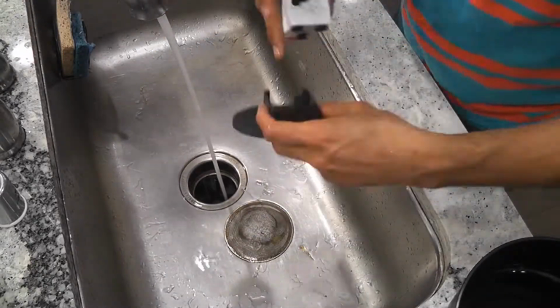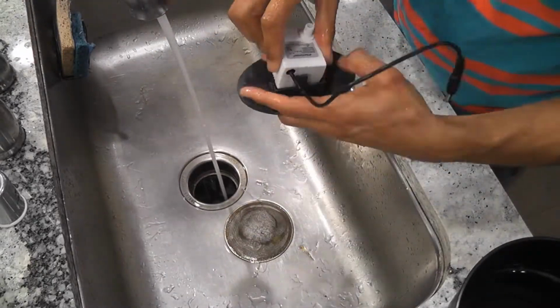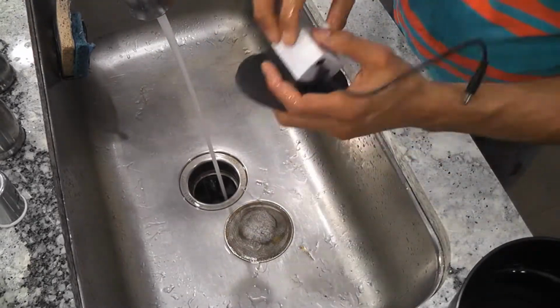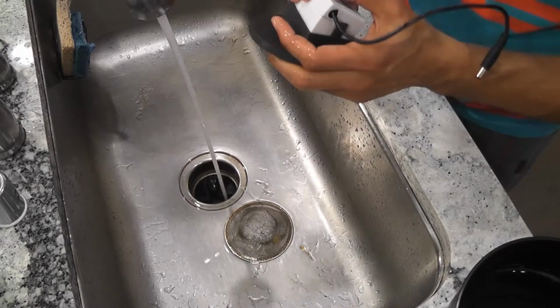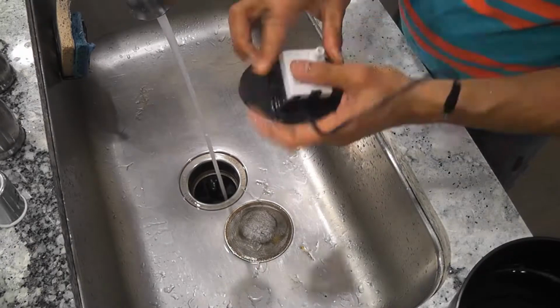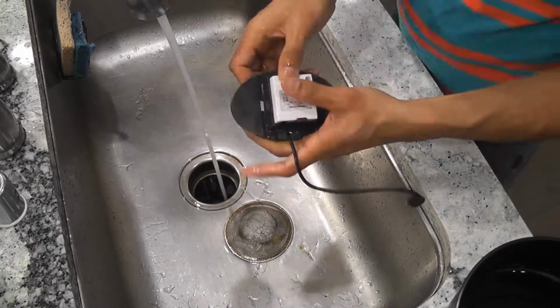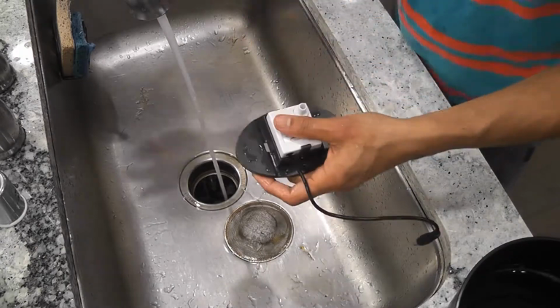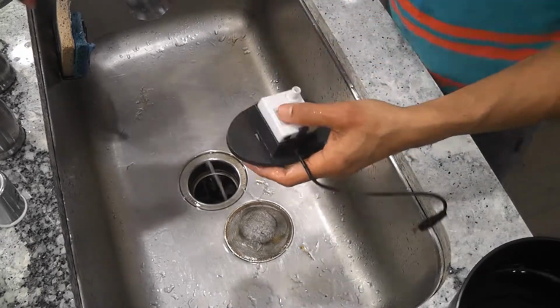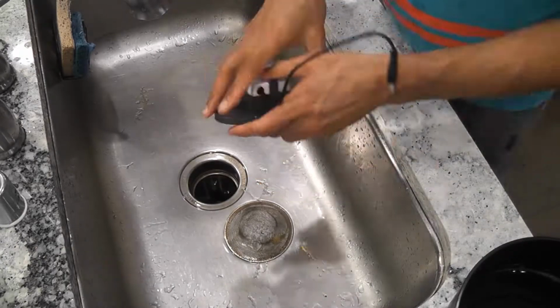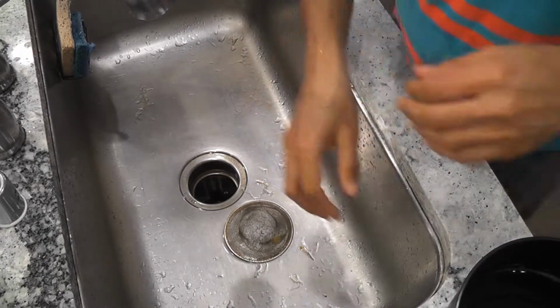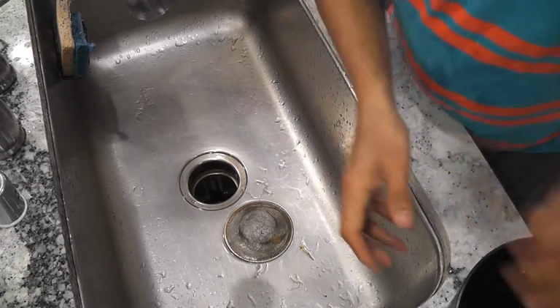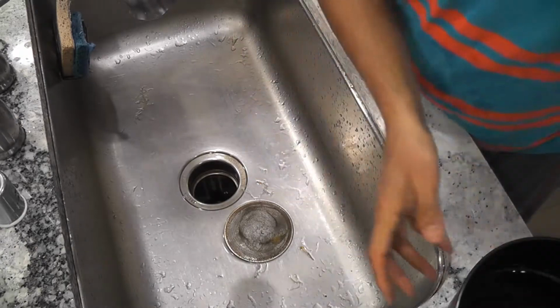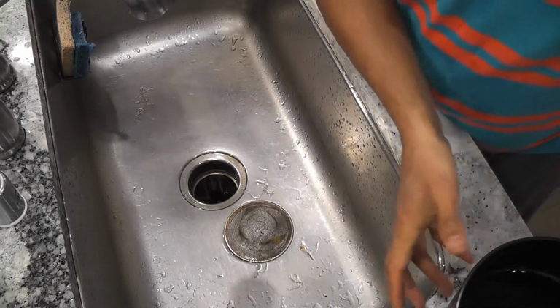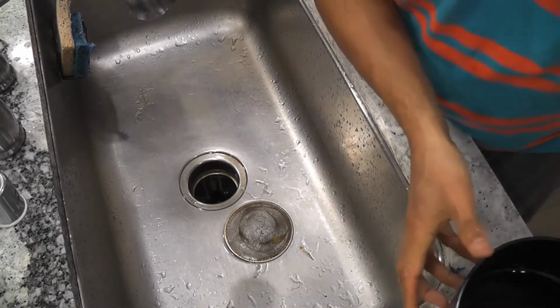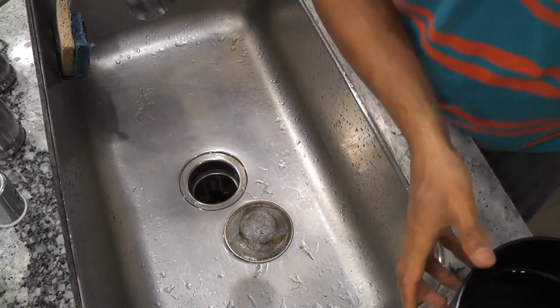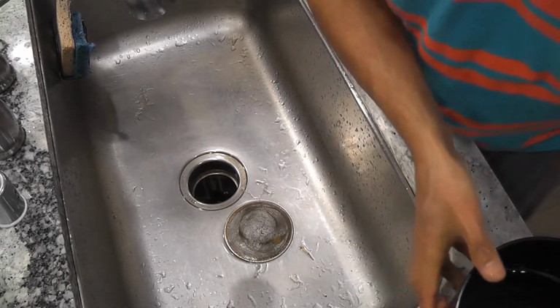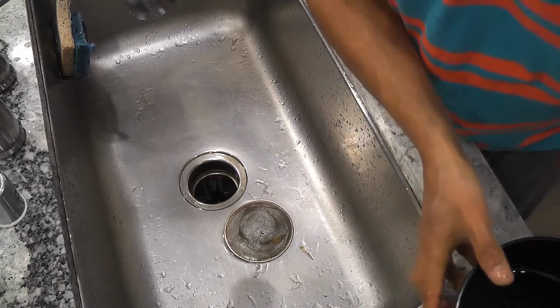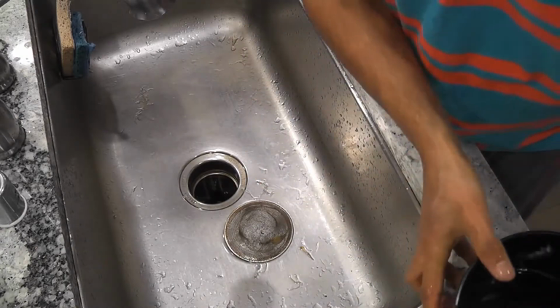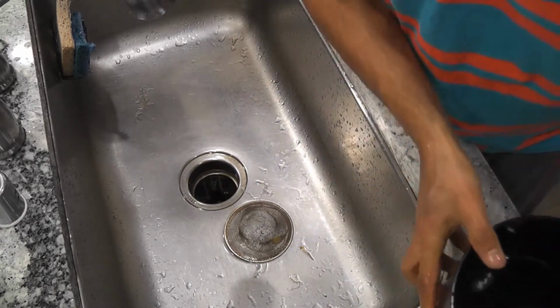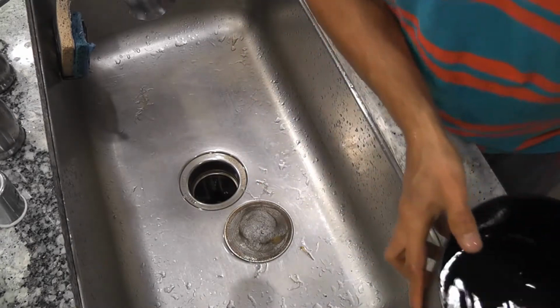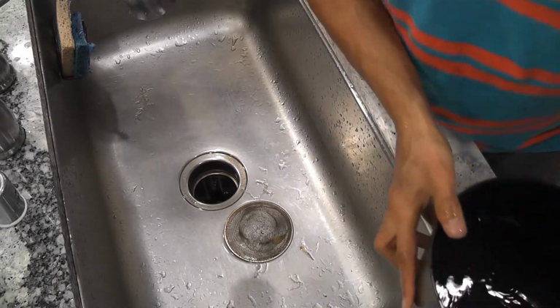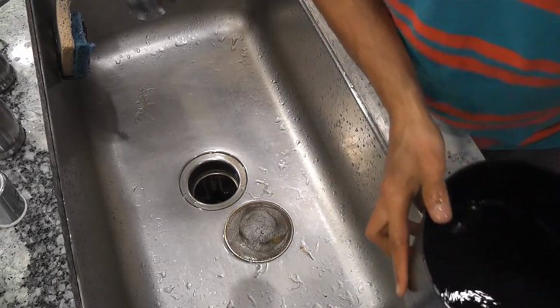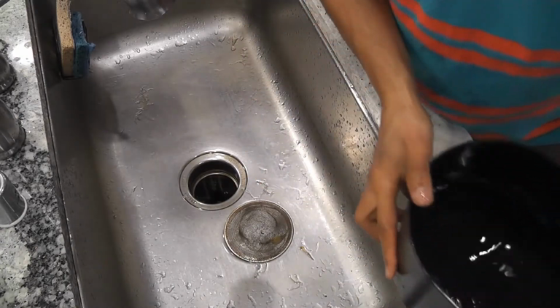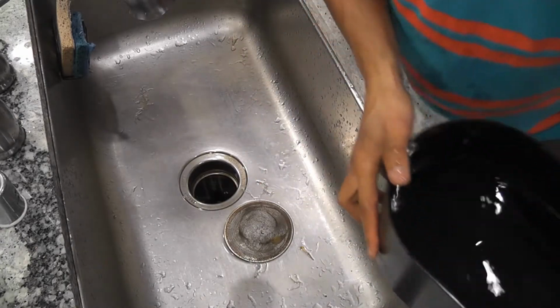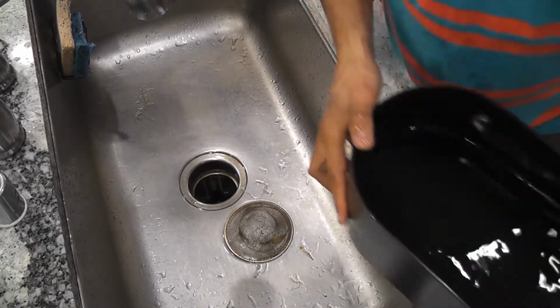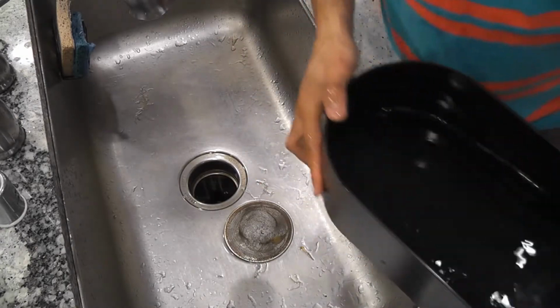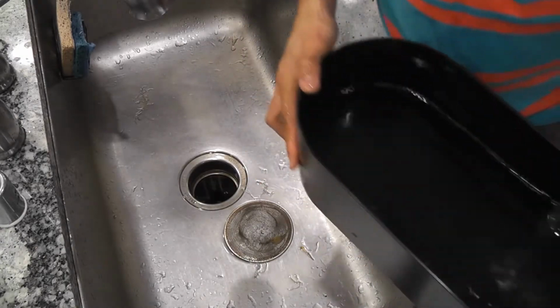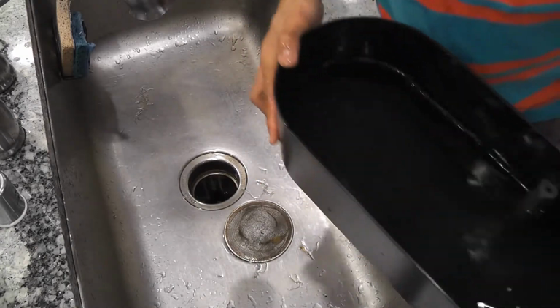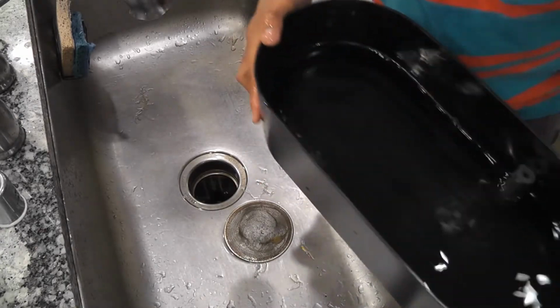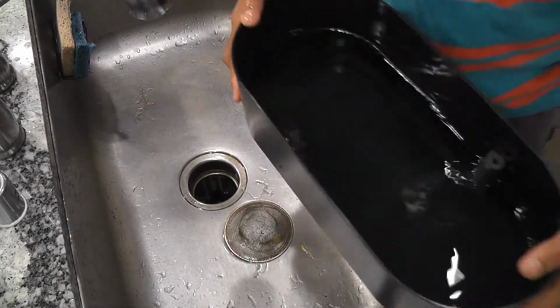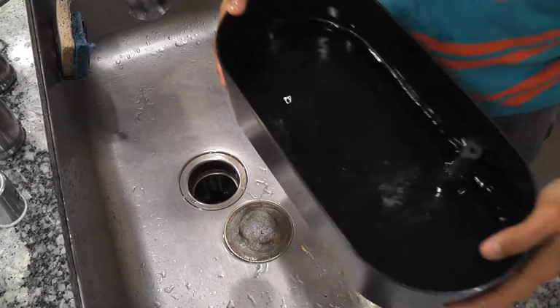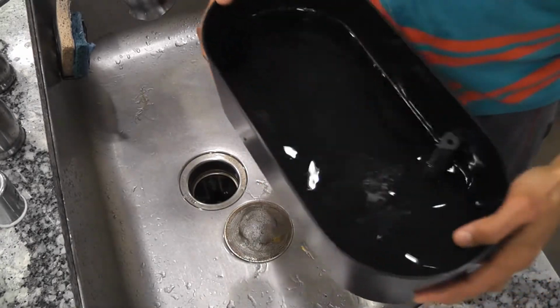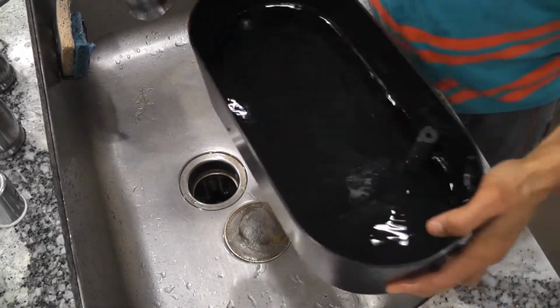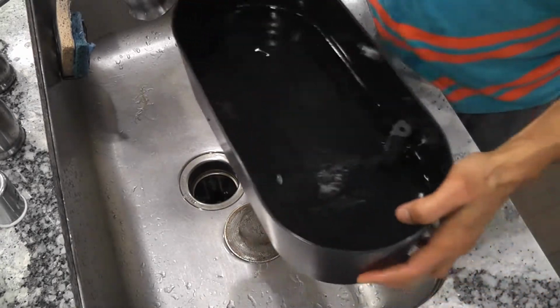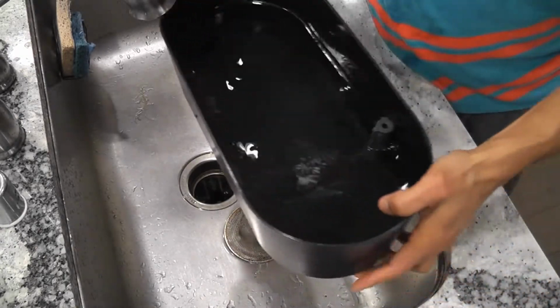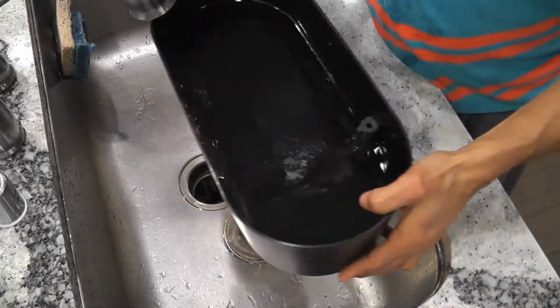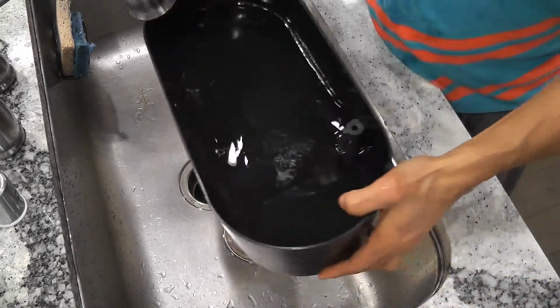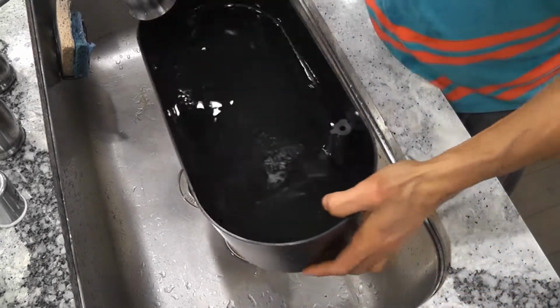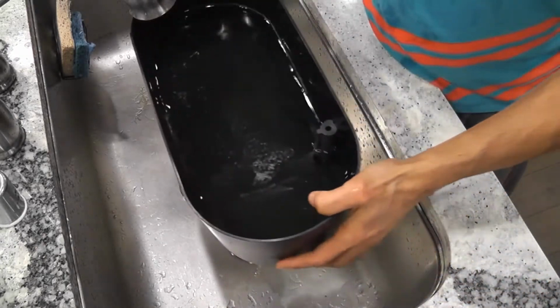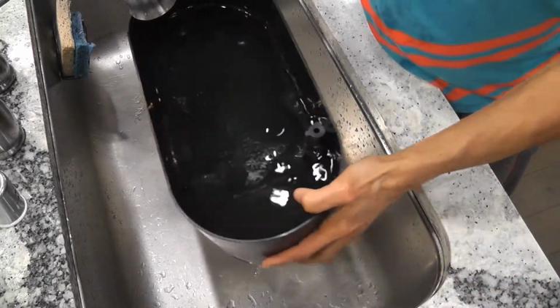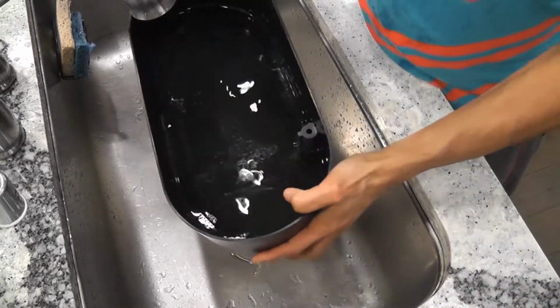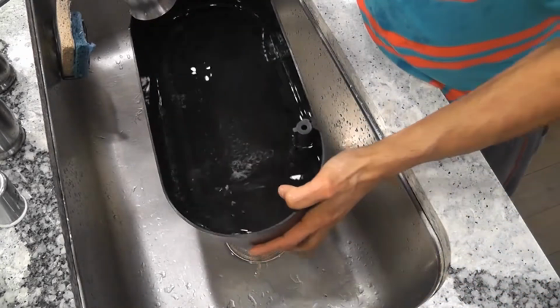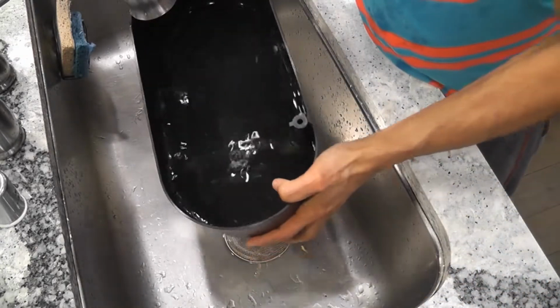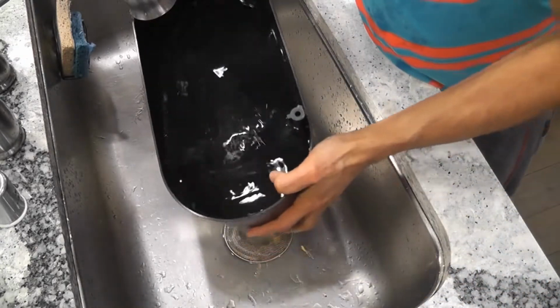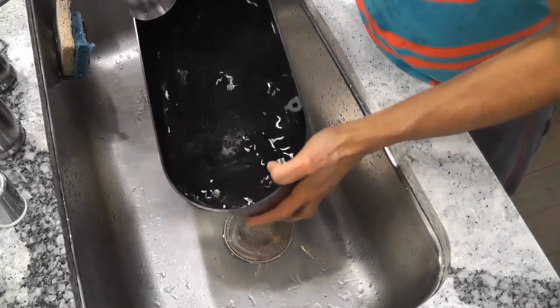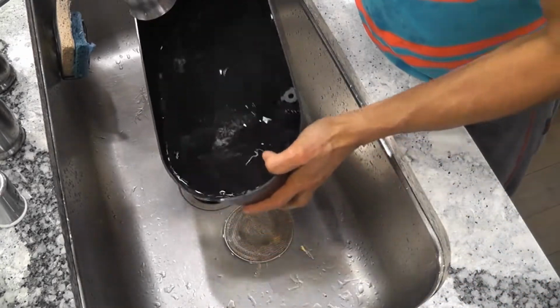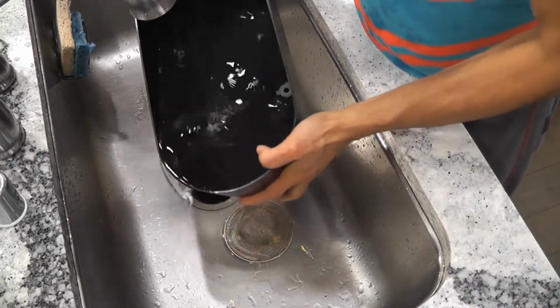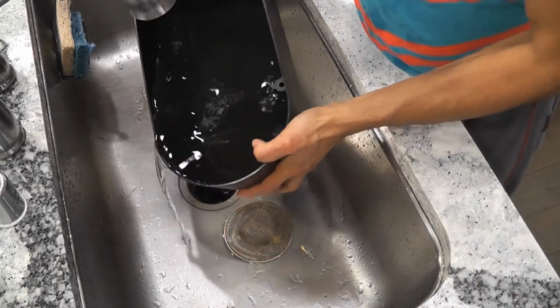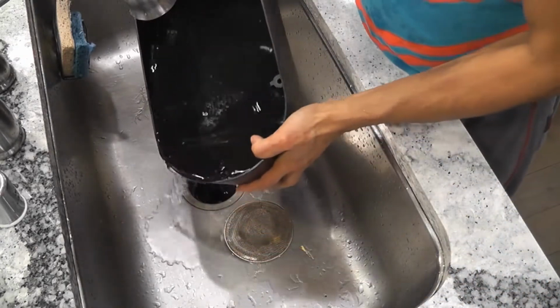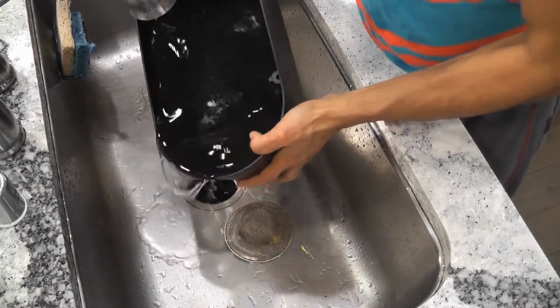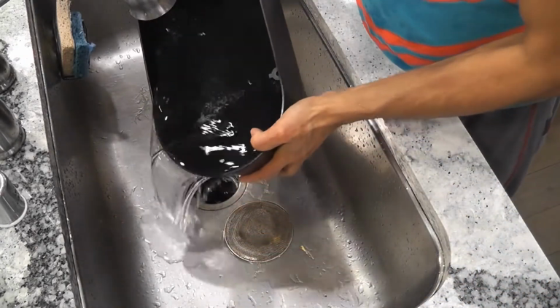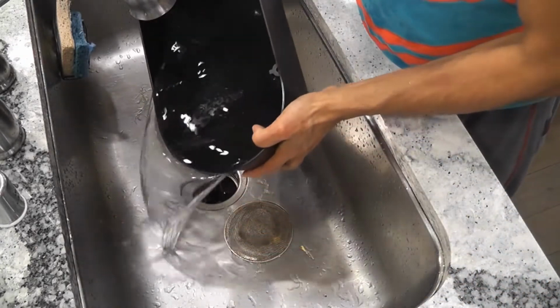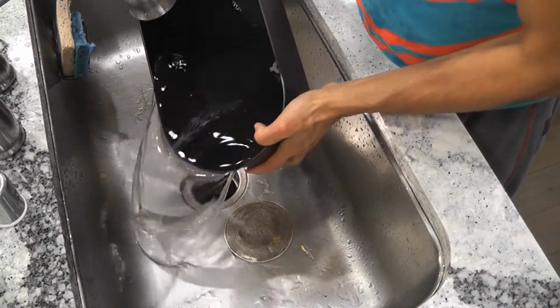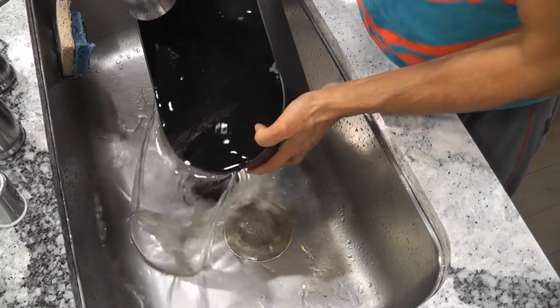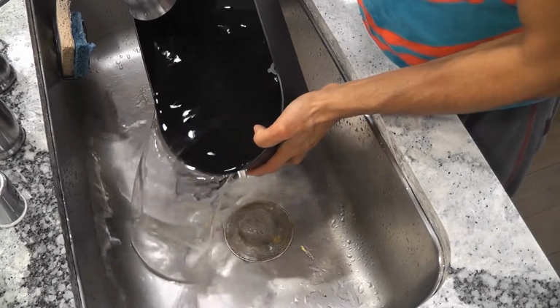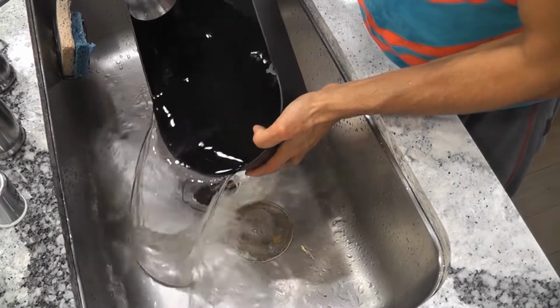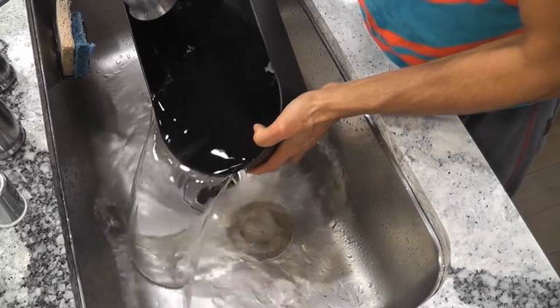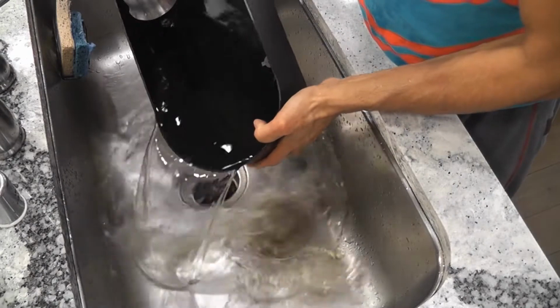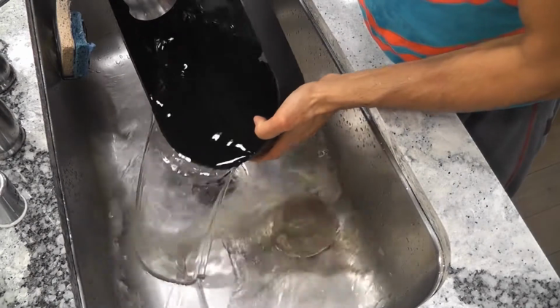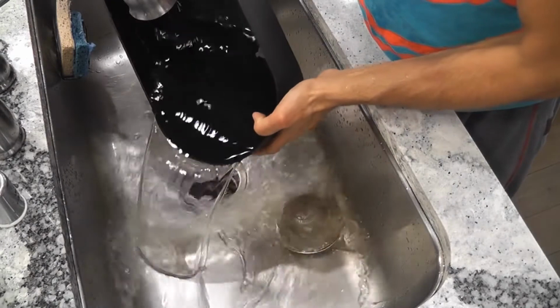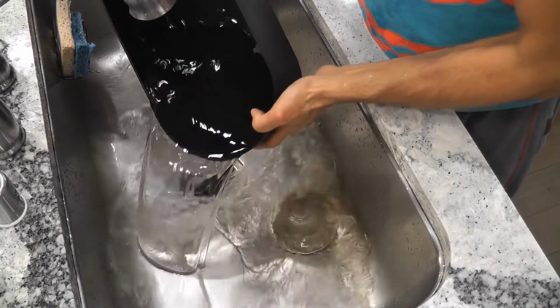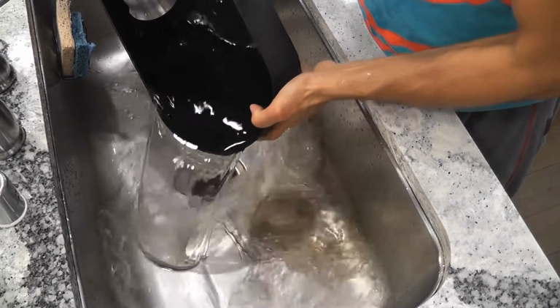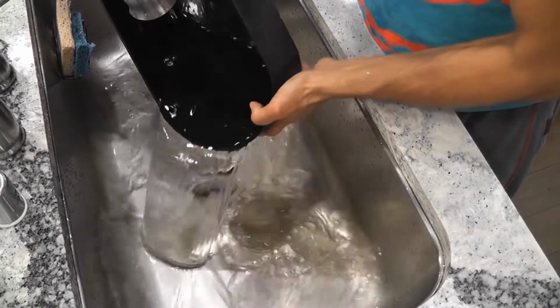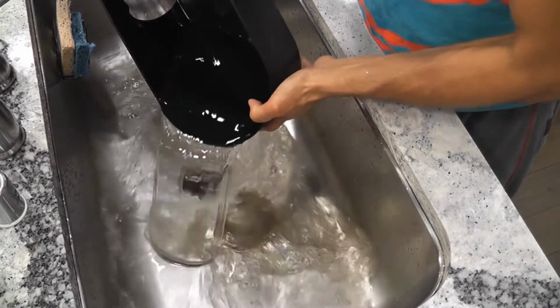And finally the bowl. Clean the bowl — it's done.